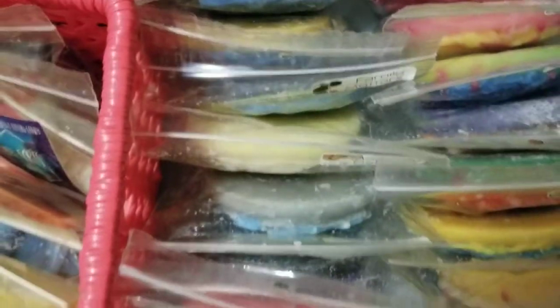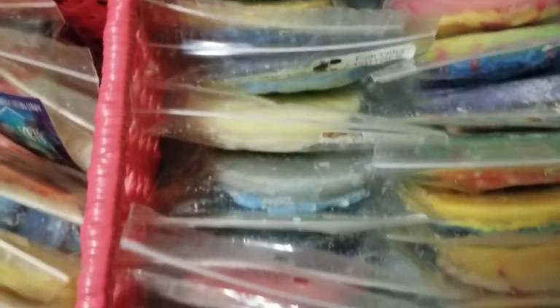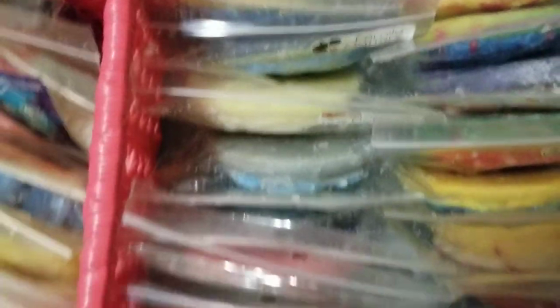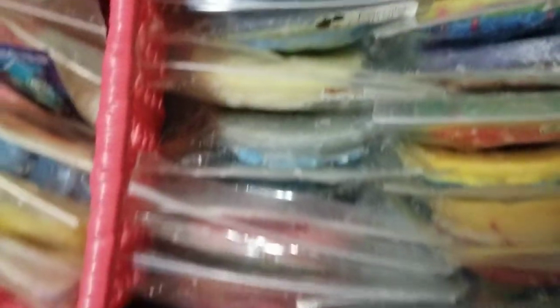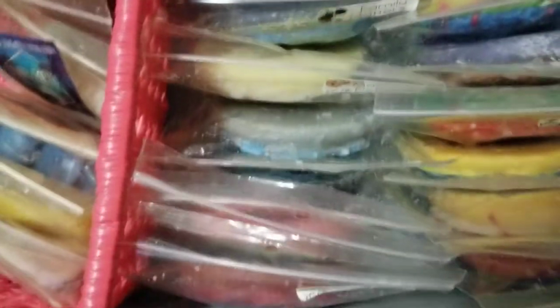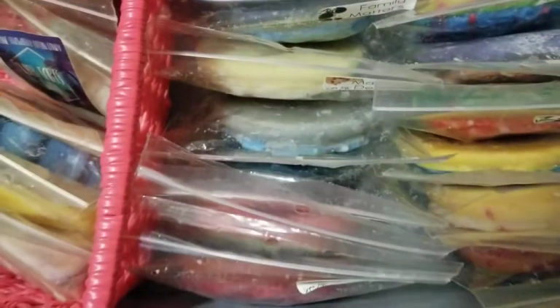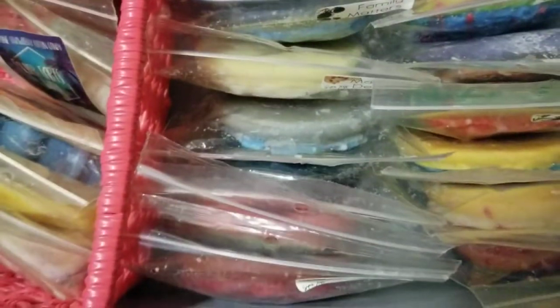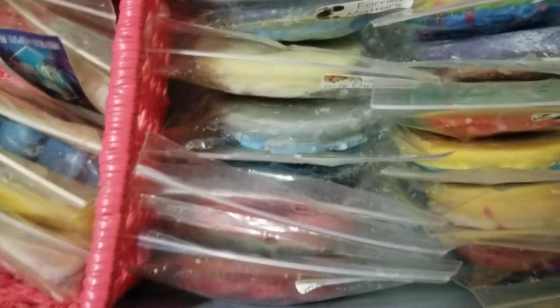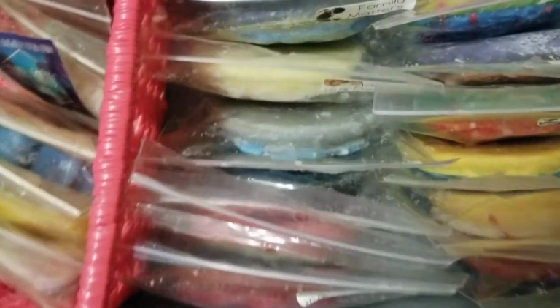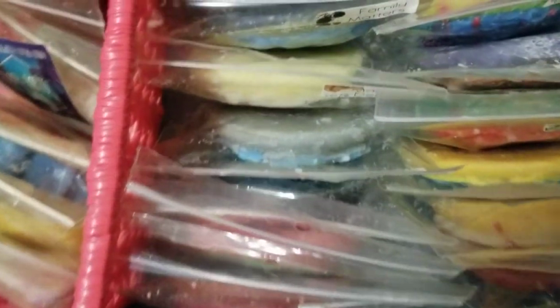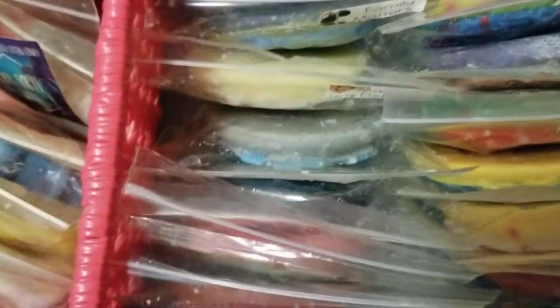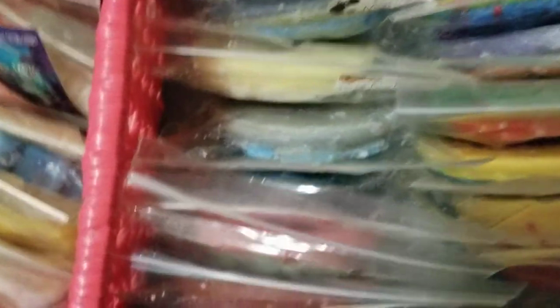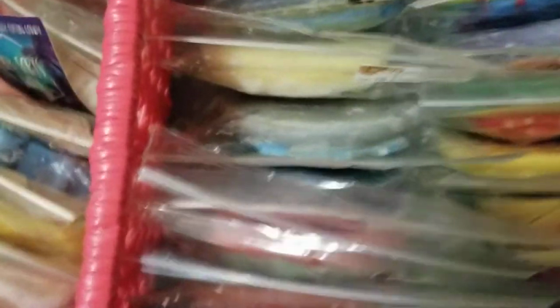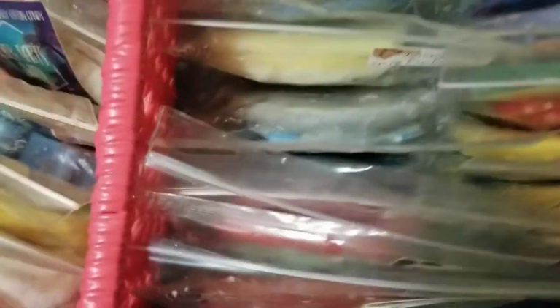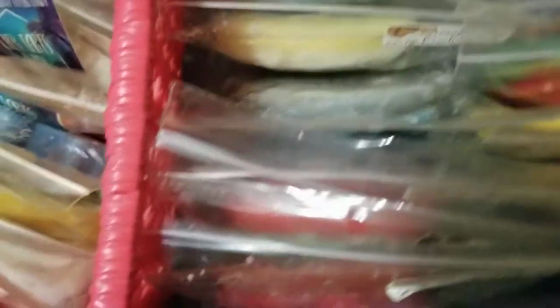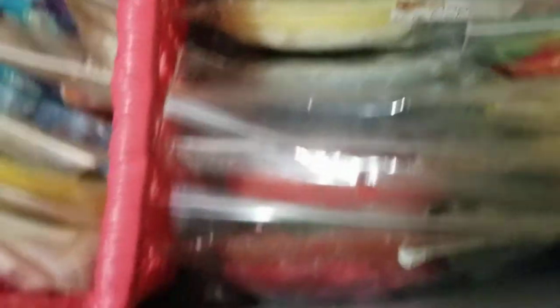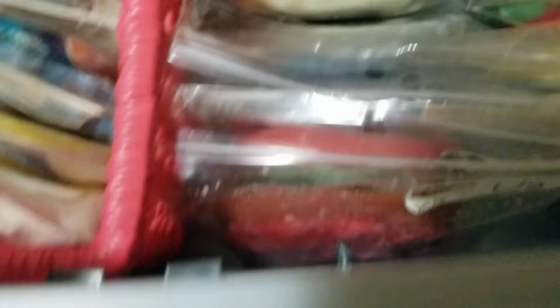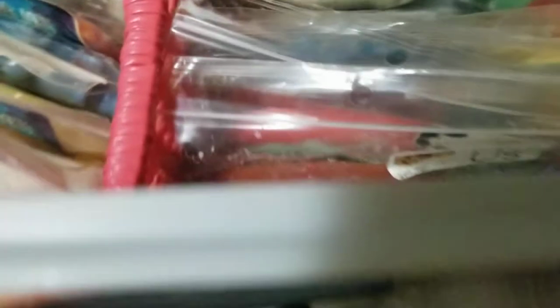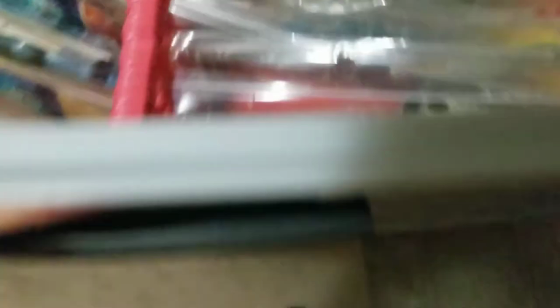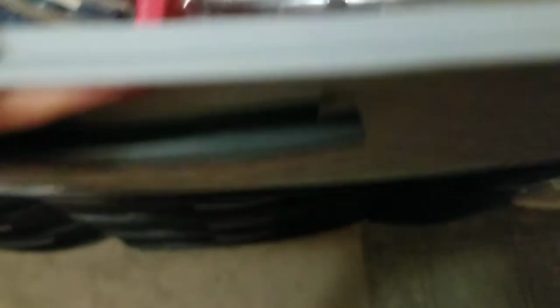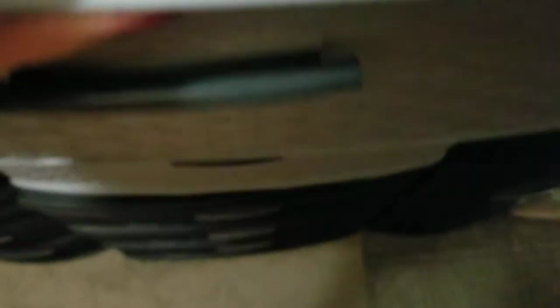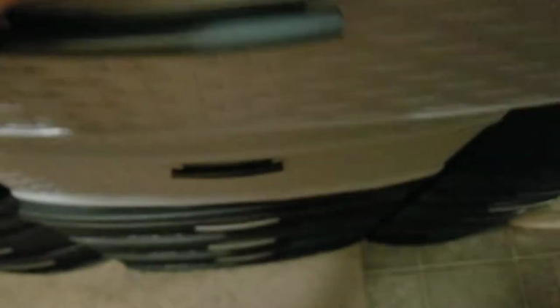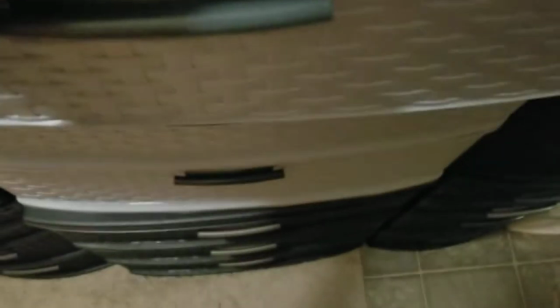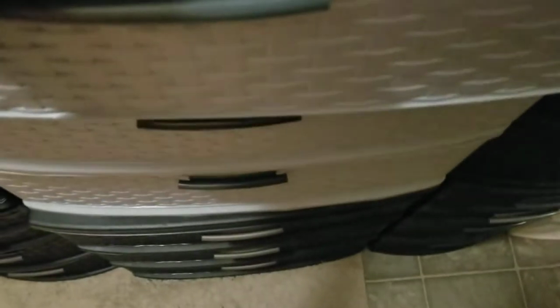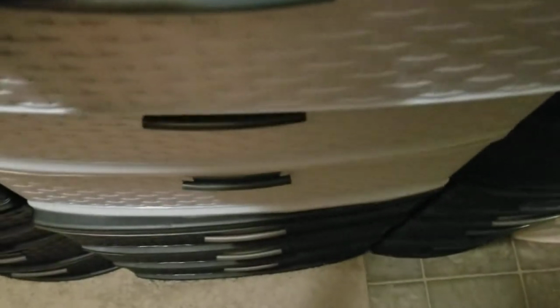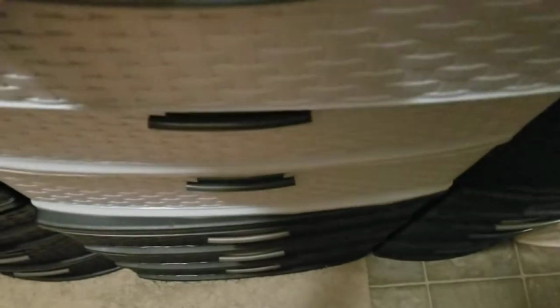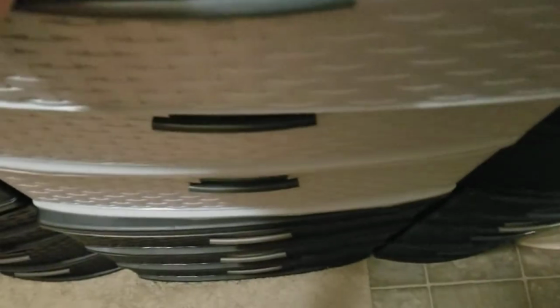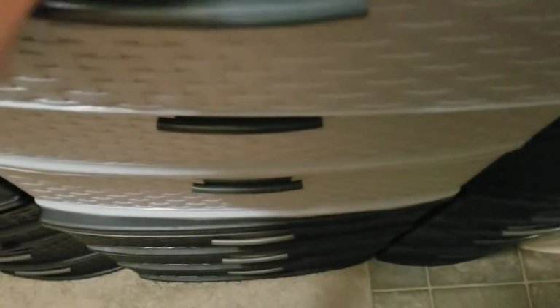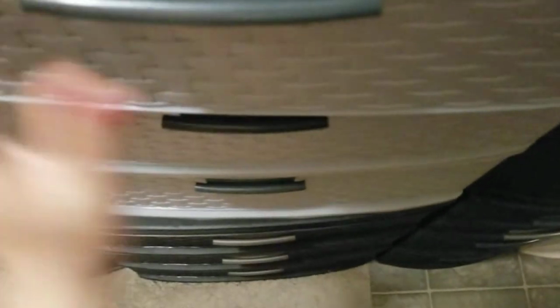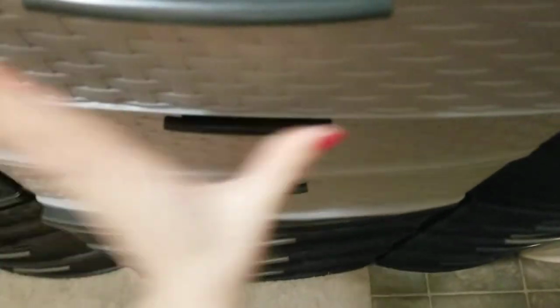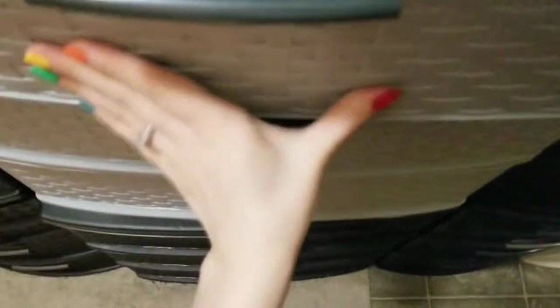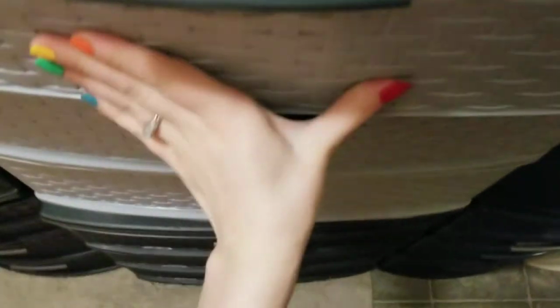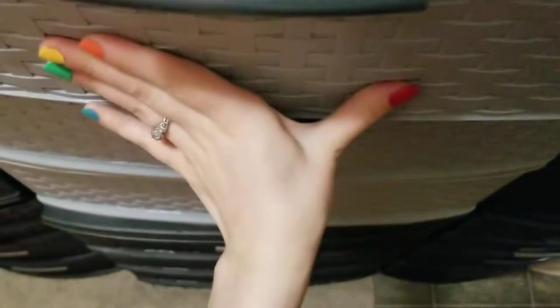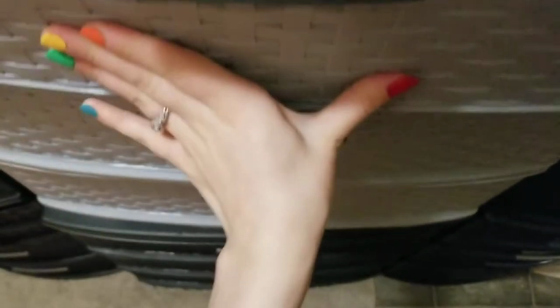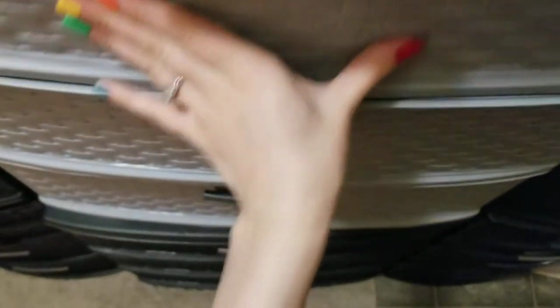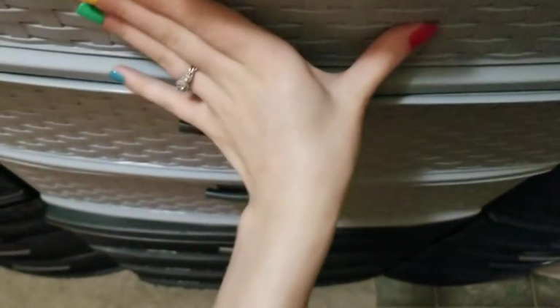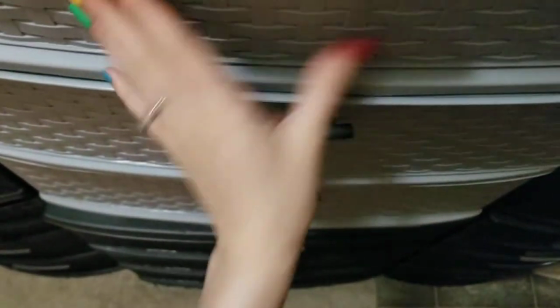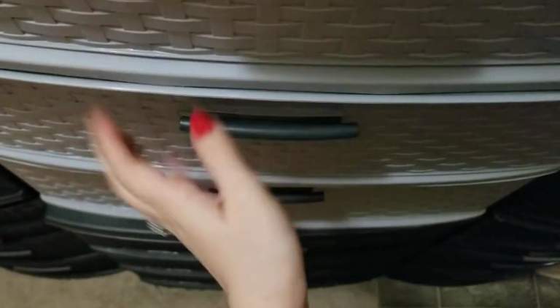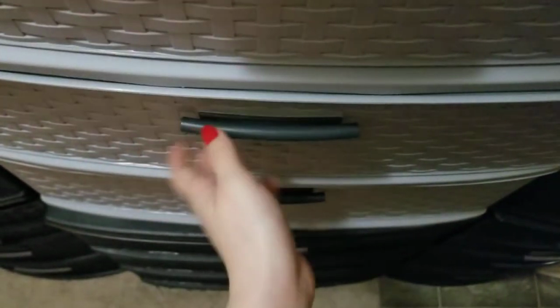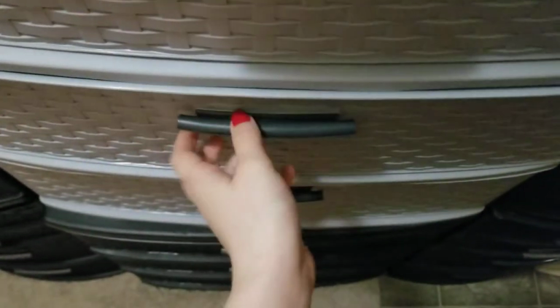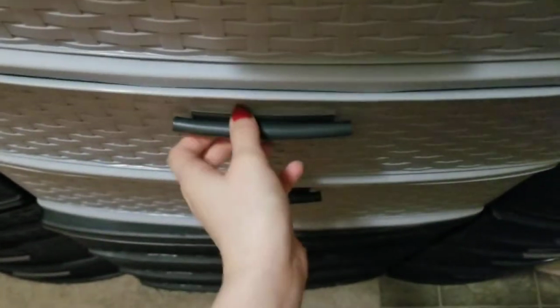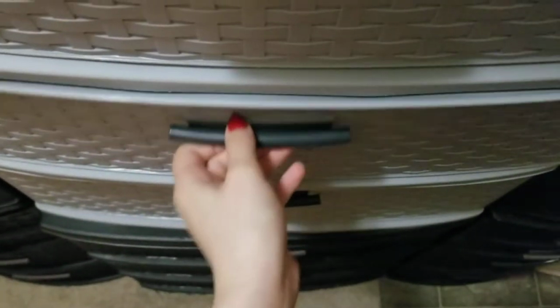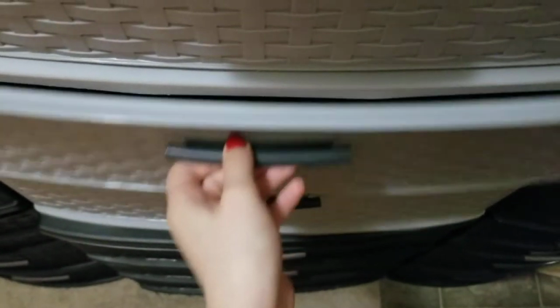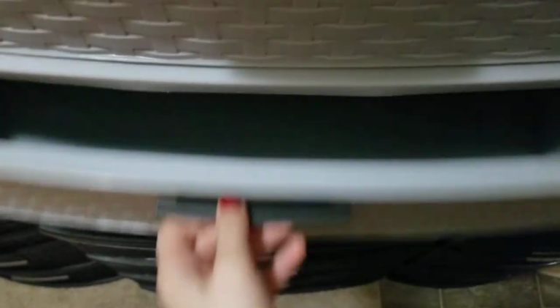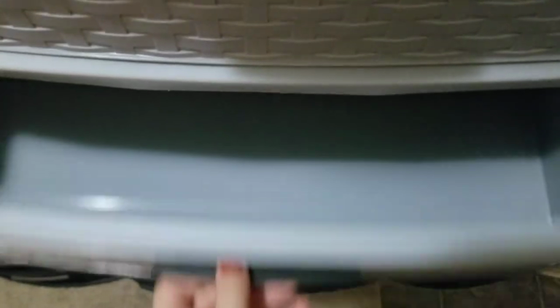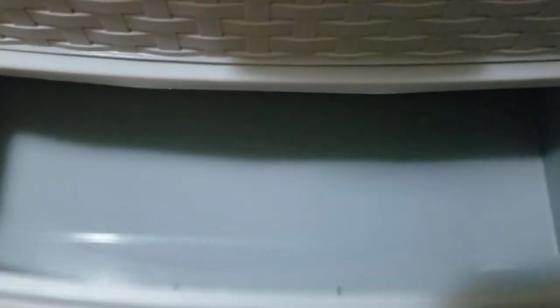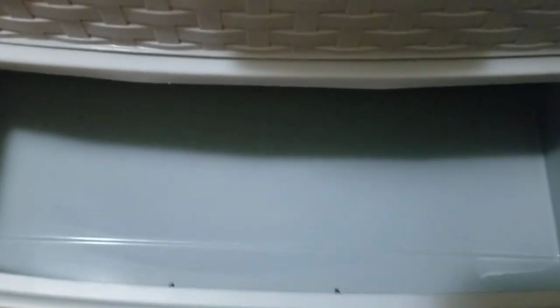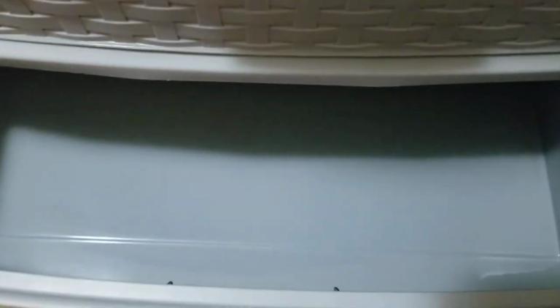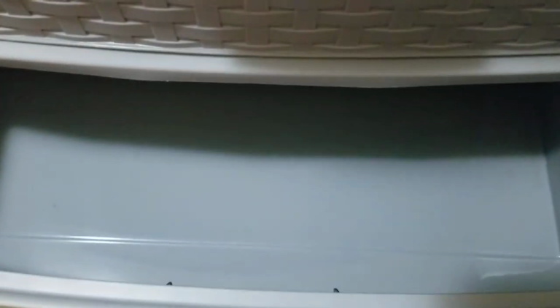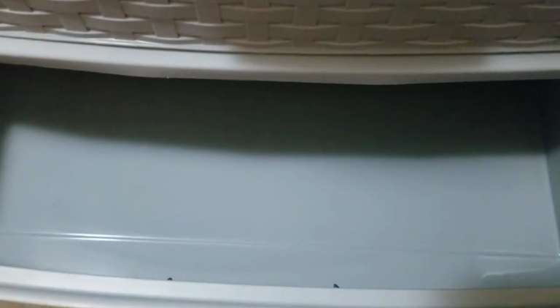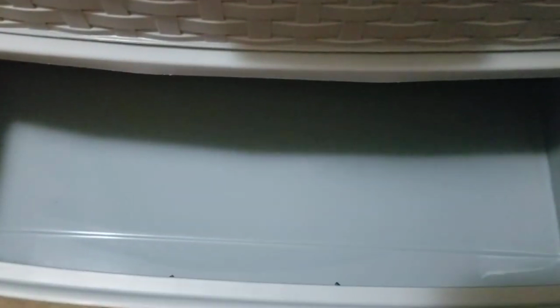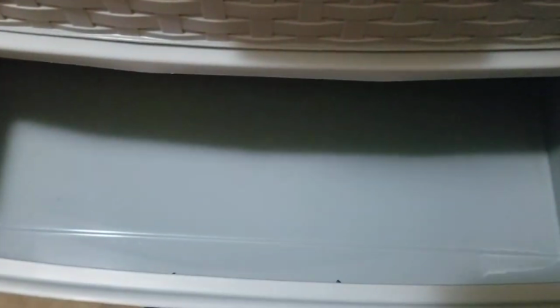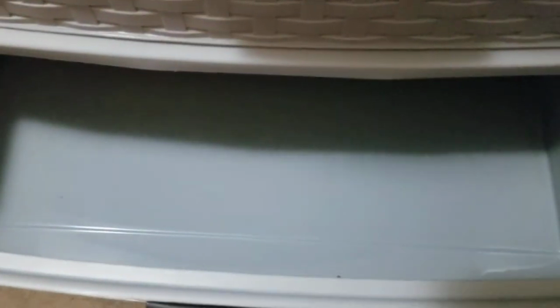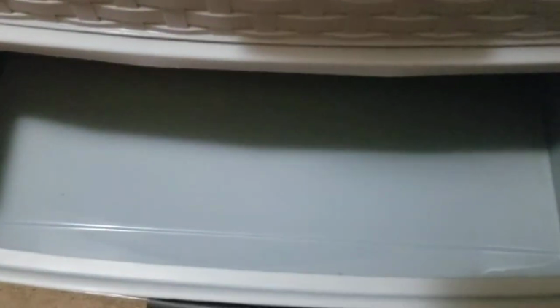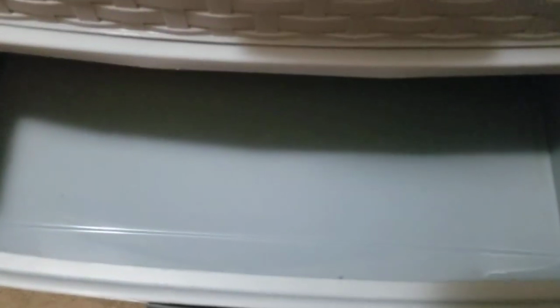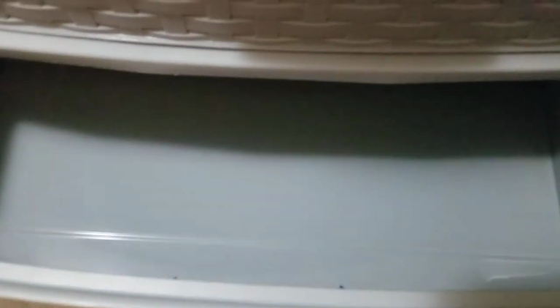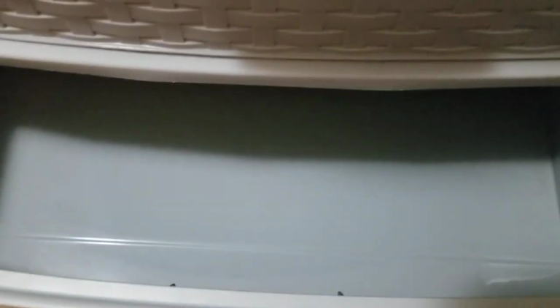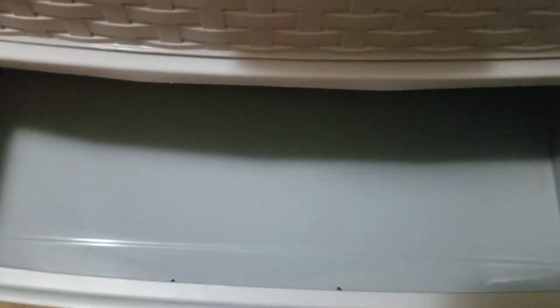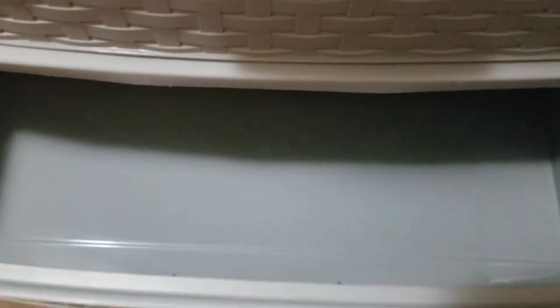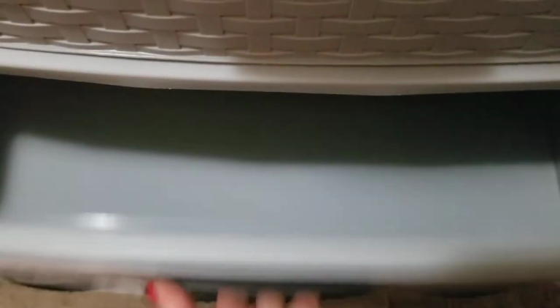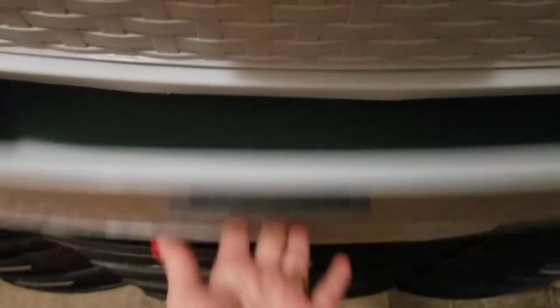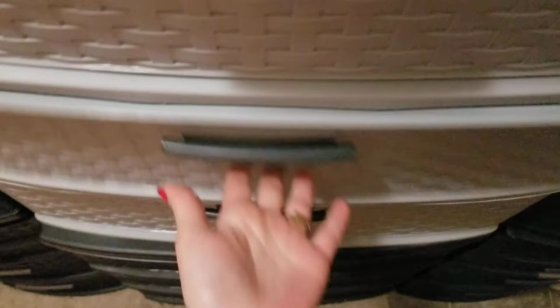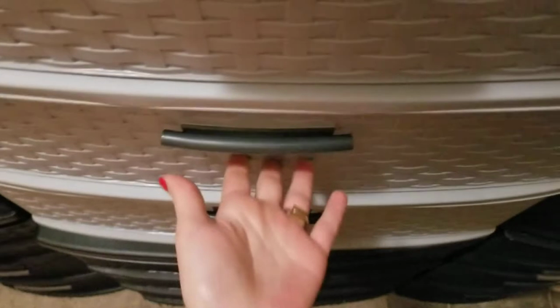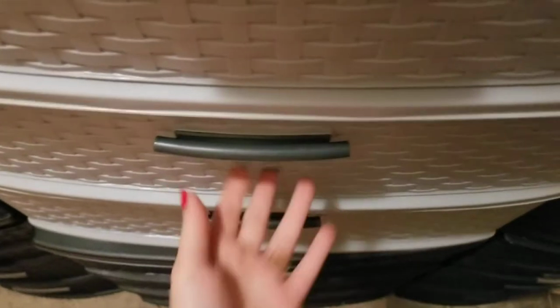I think everything I have now does have these new labels on them, besides the clamshells, because I haven't bought any clamshells in I don't know how long. Alright, so that's that drawer — and then this drawer is actually empty. I know, crazy.